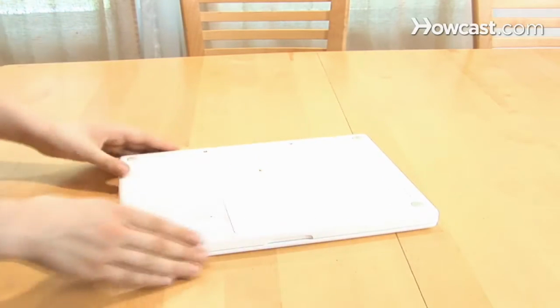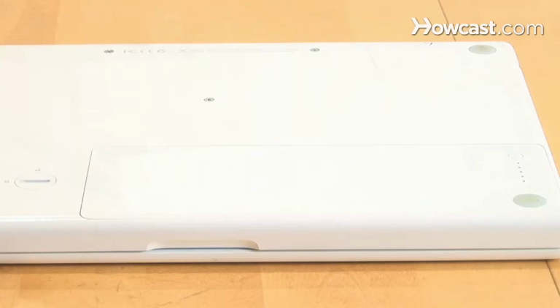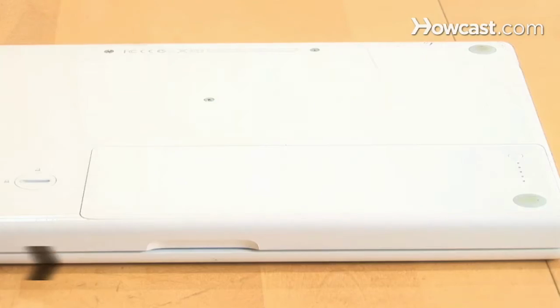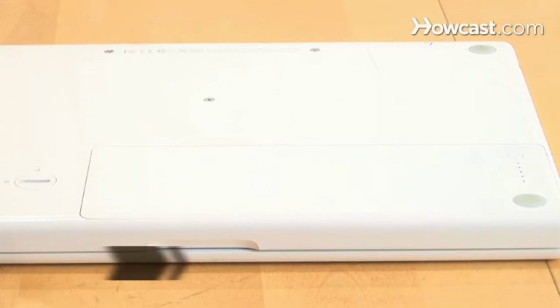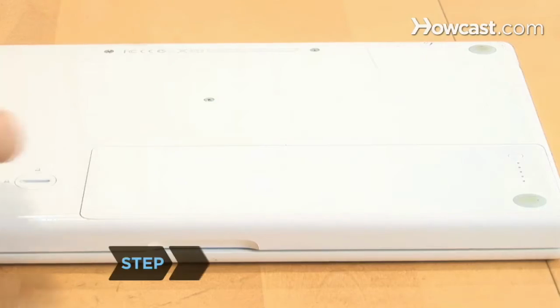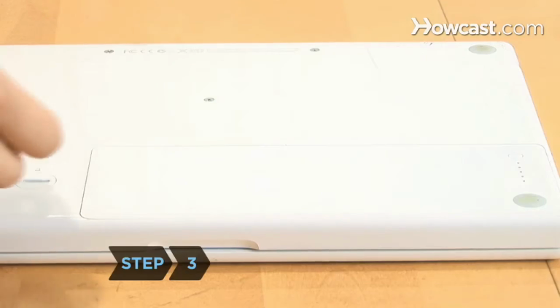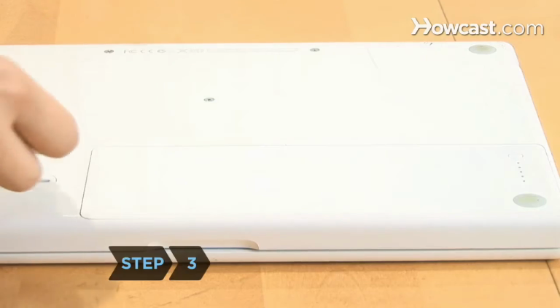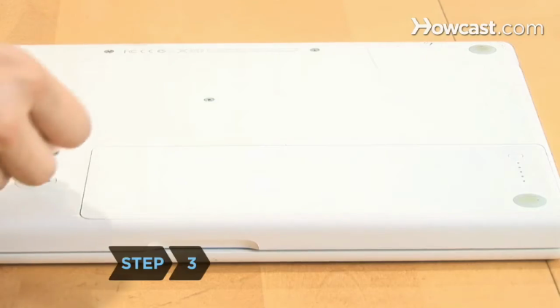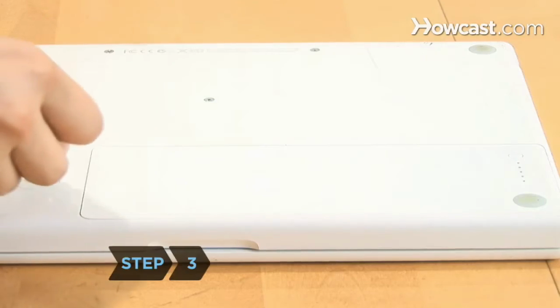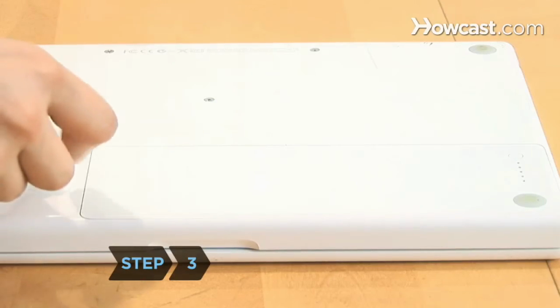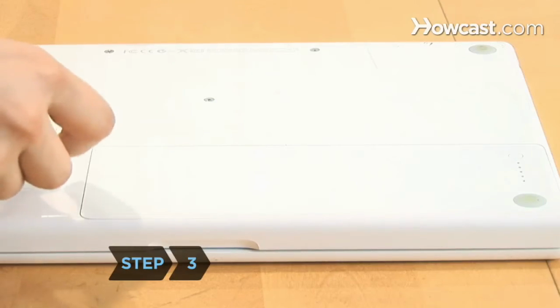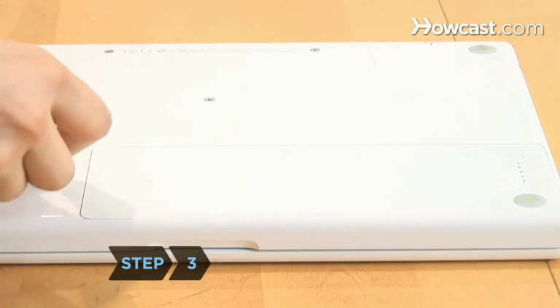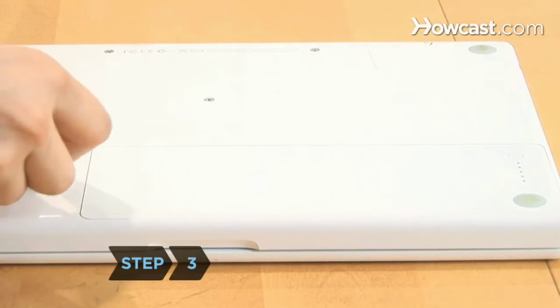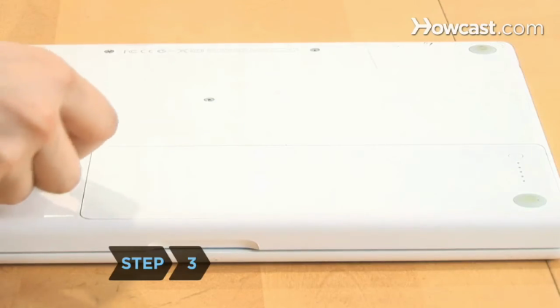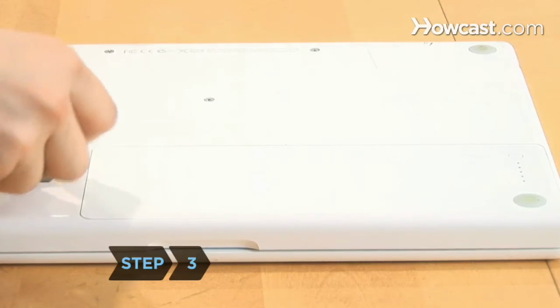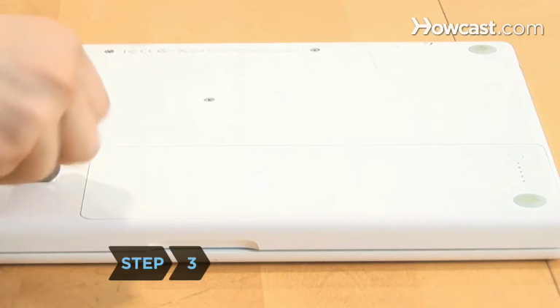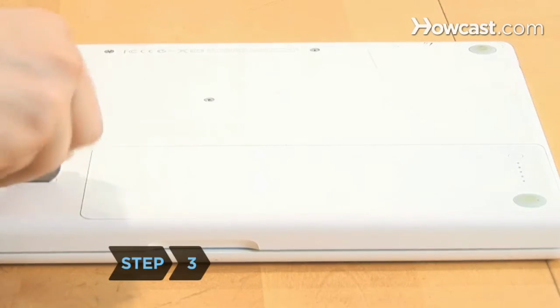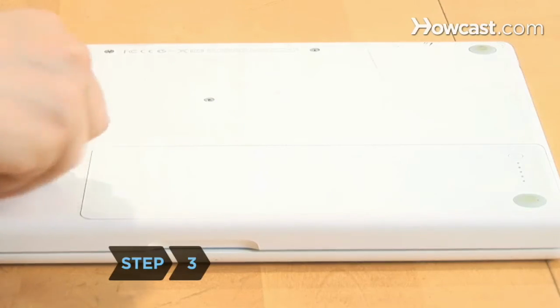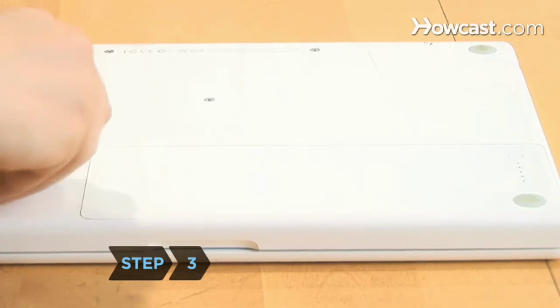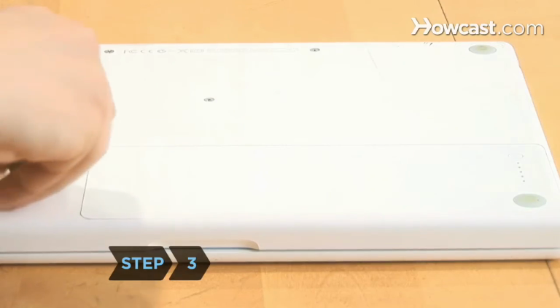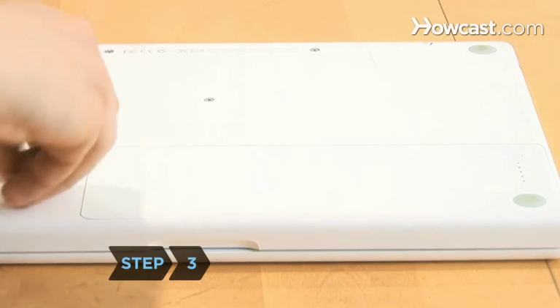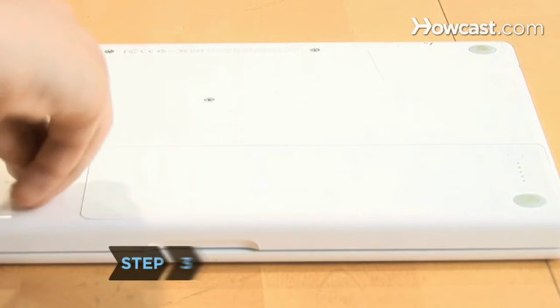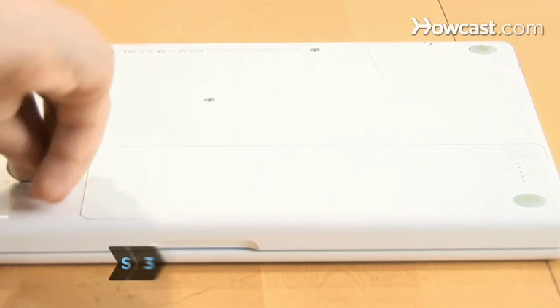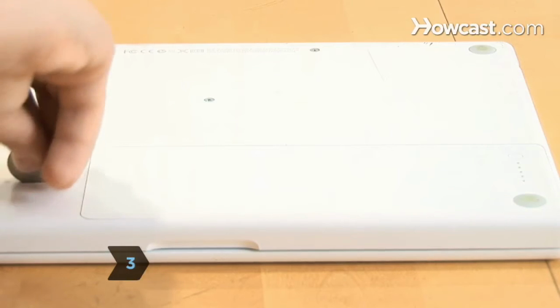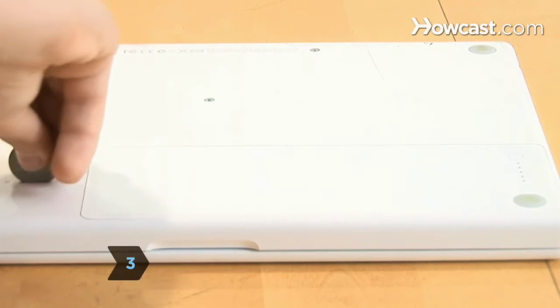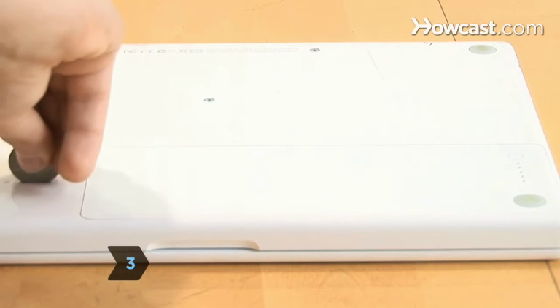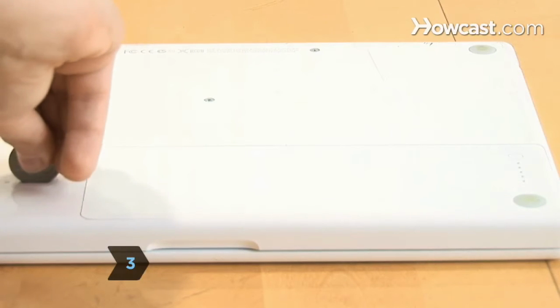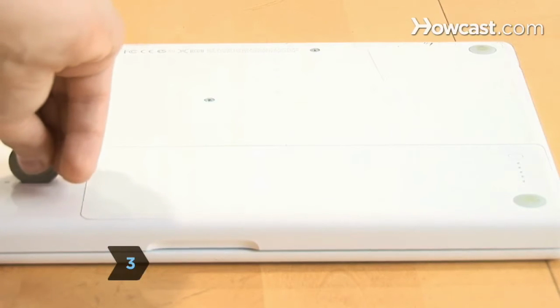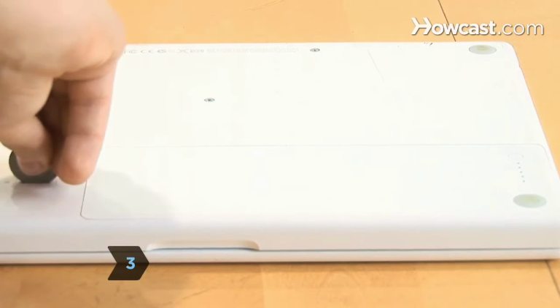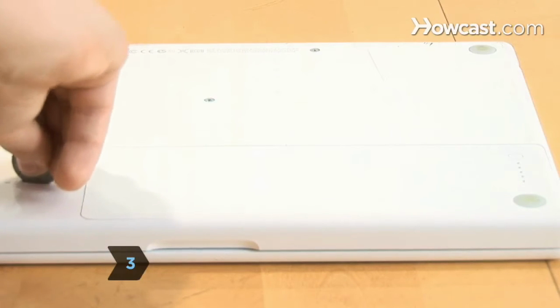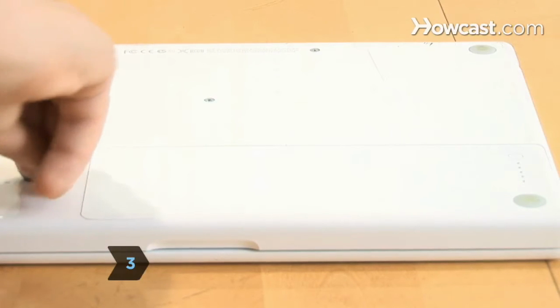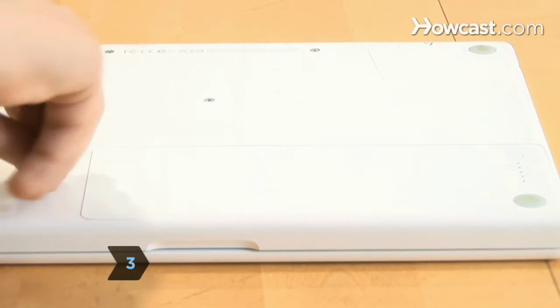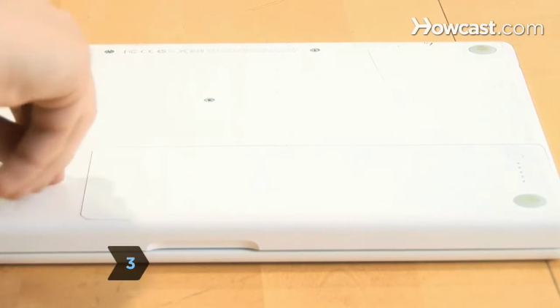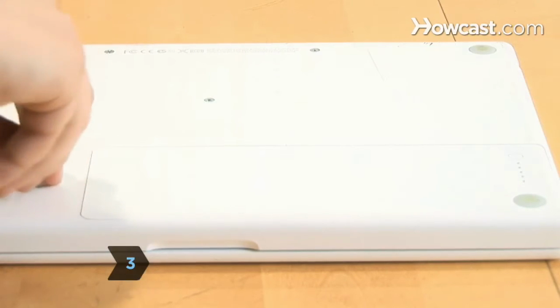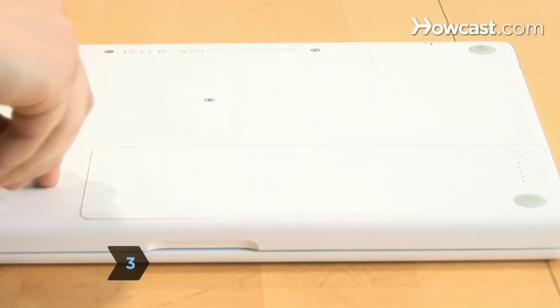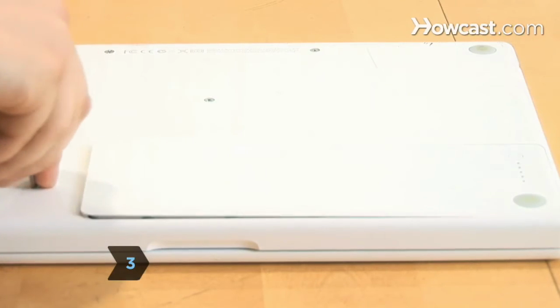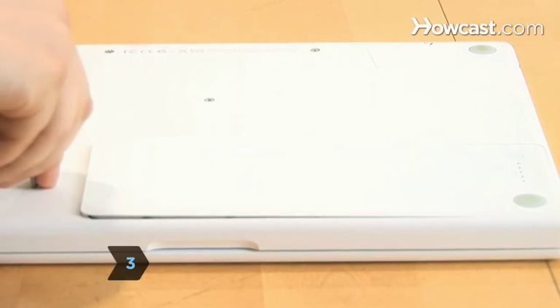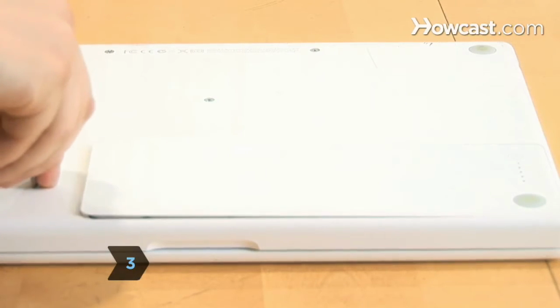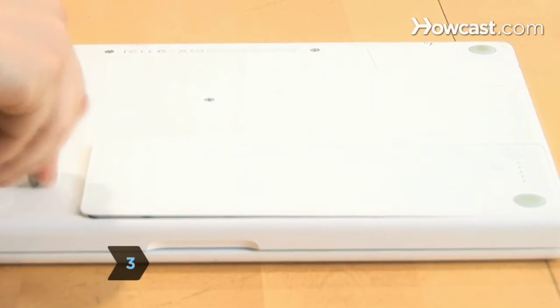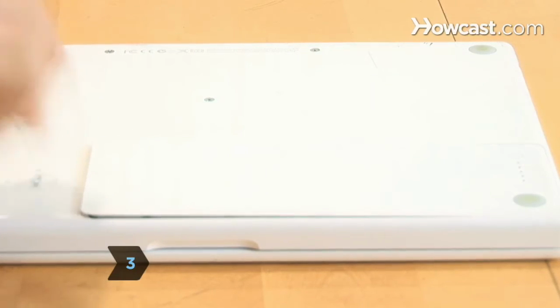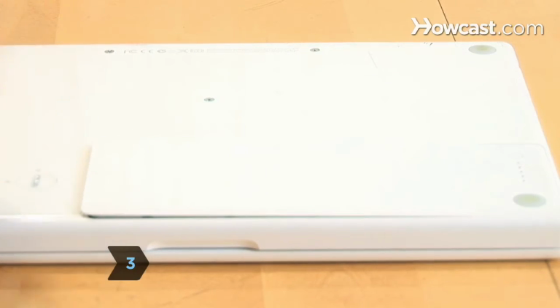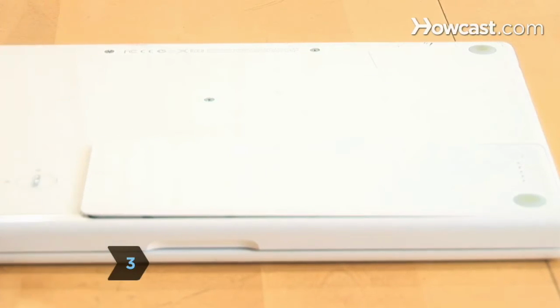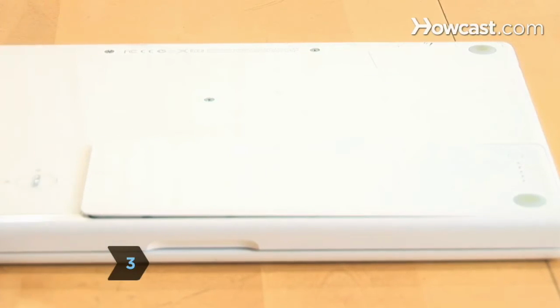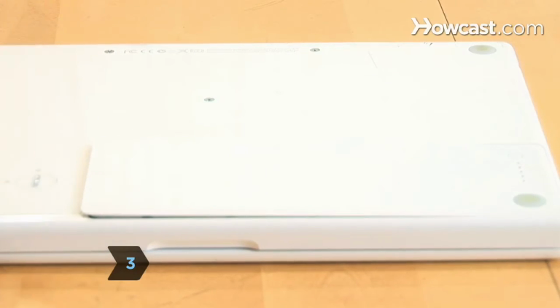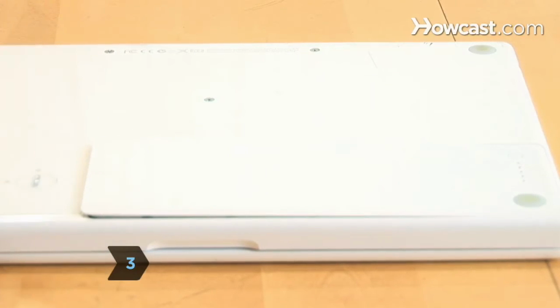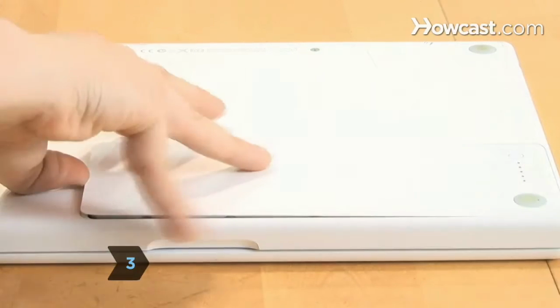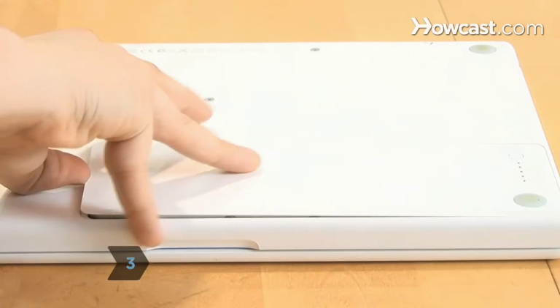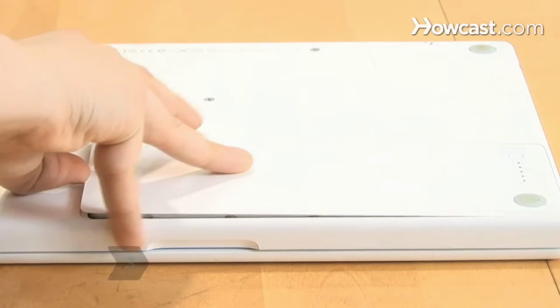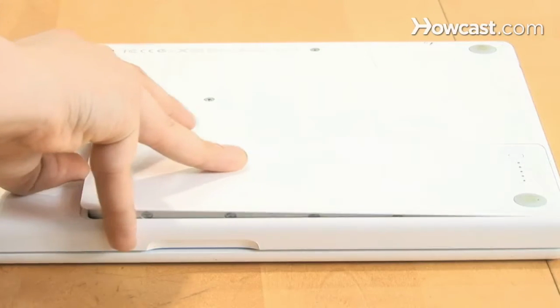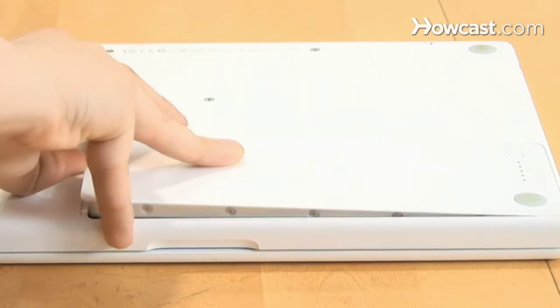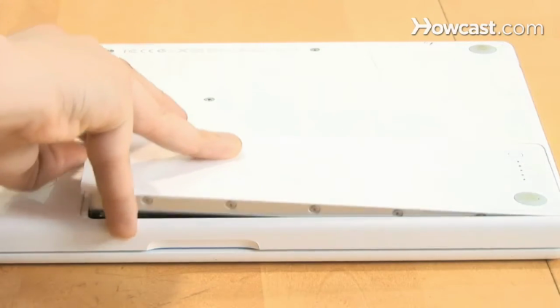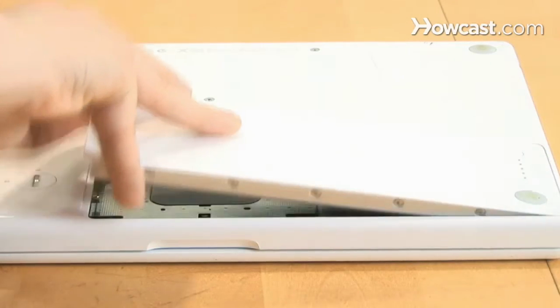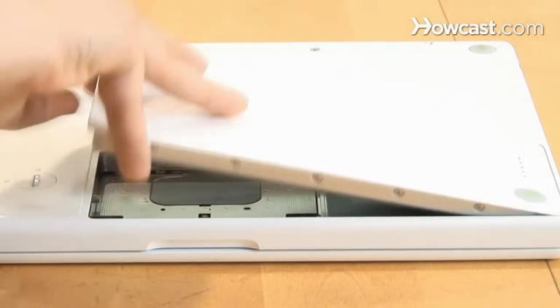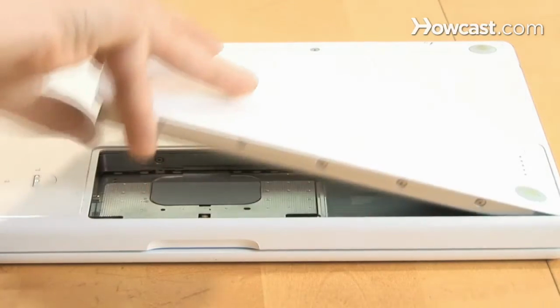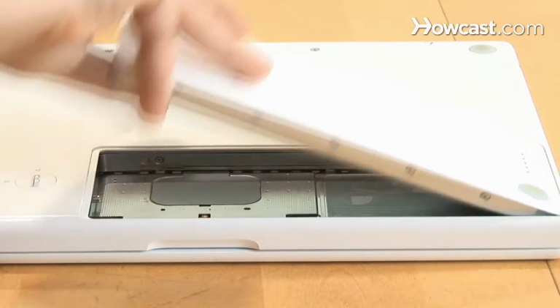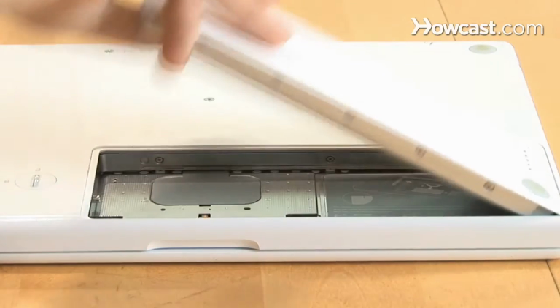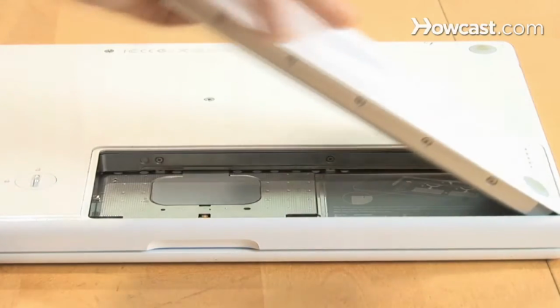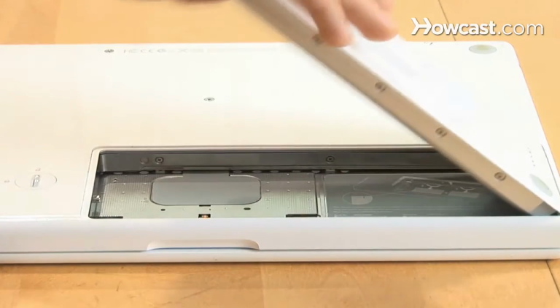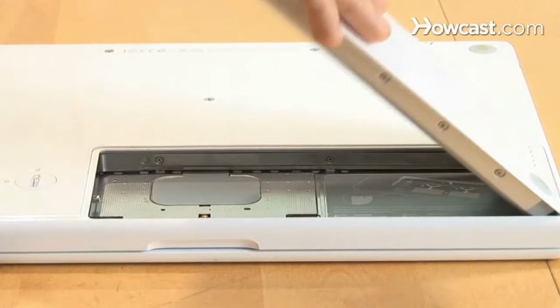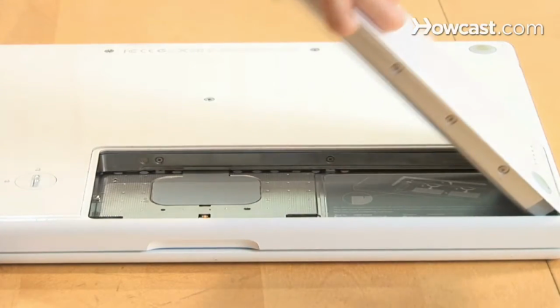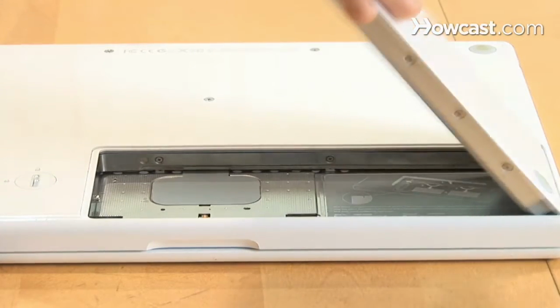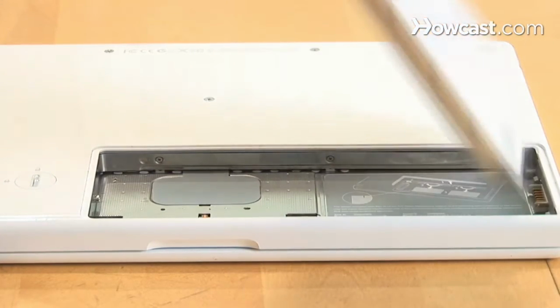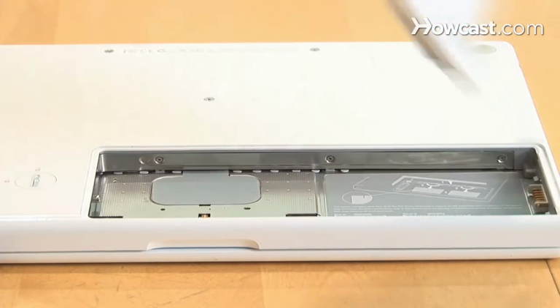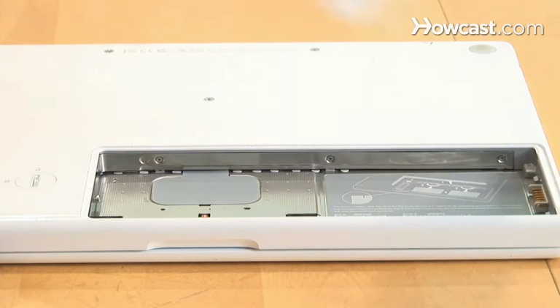Step 3. Use a coin to turn the battery lock 90 degrees. When the battery is released, take it out of the computer.